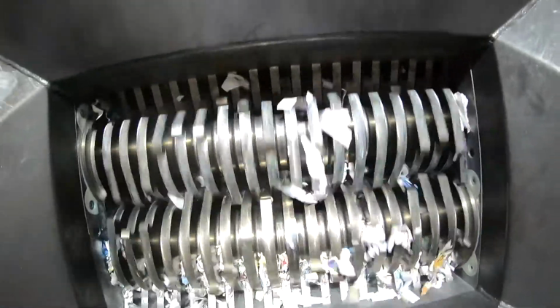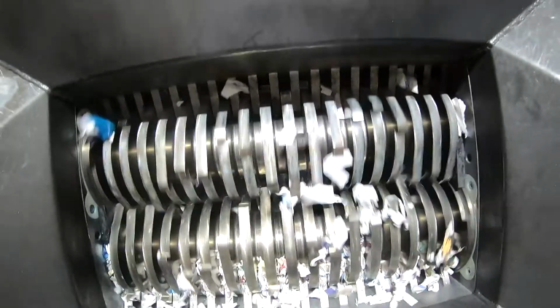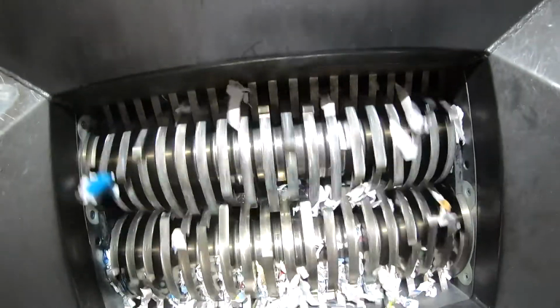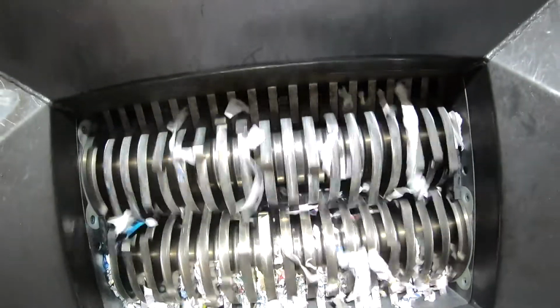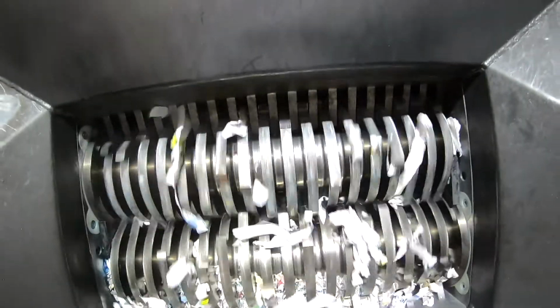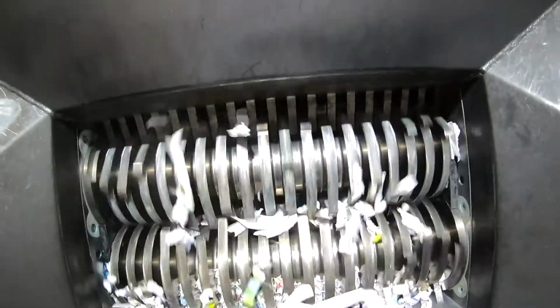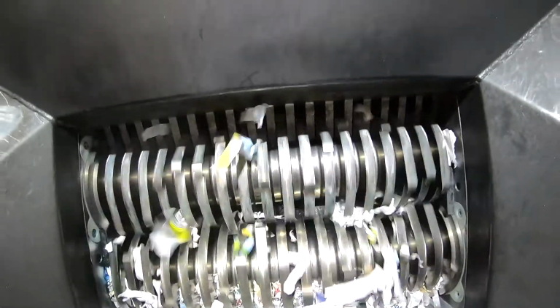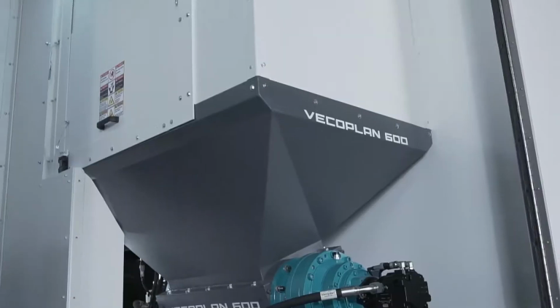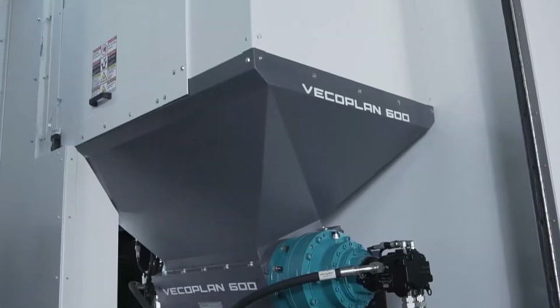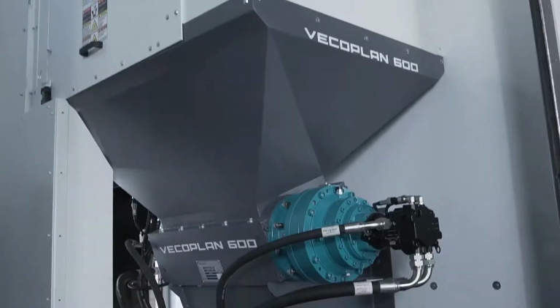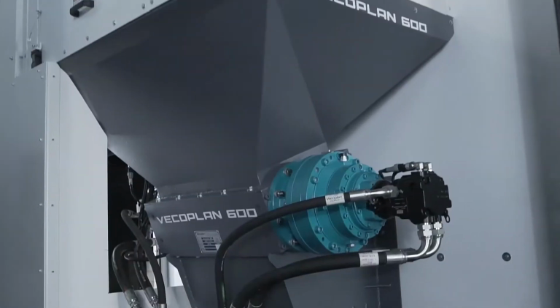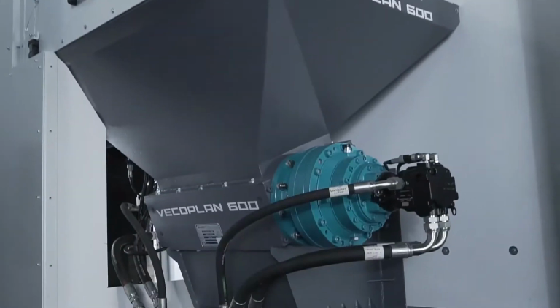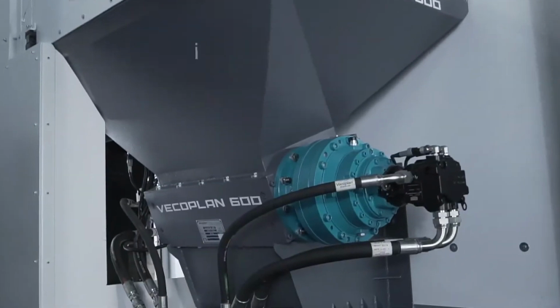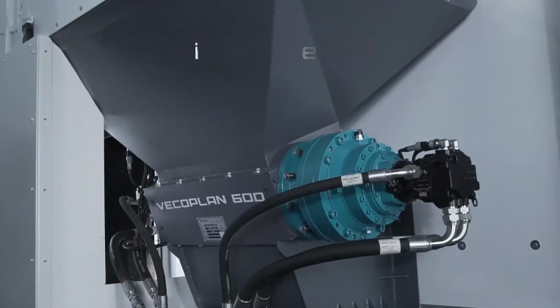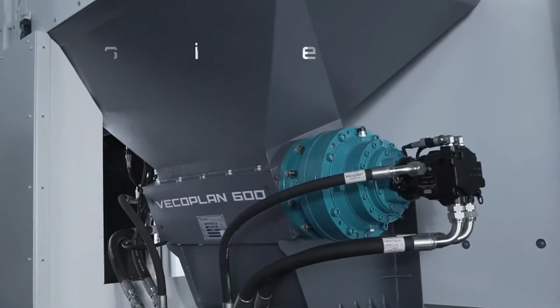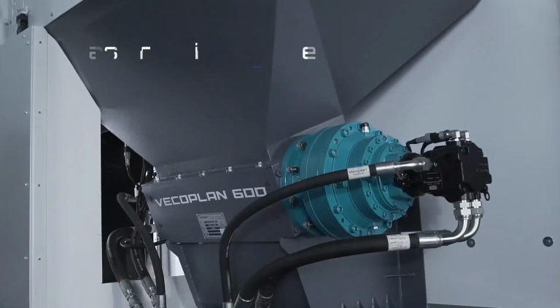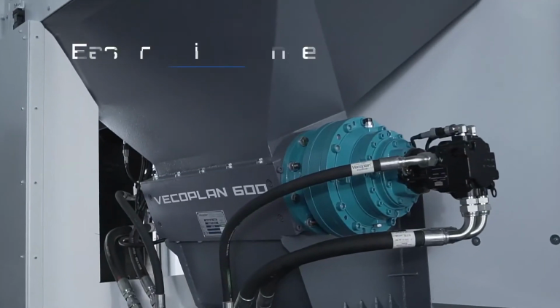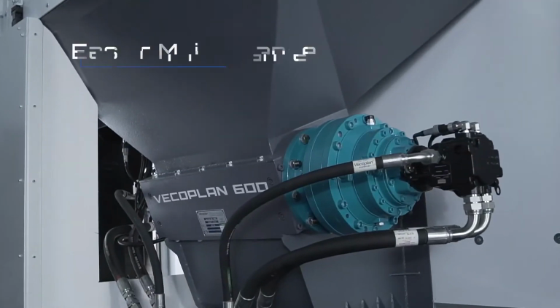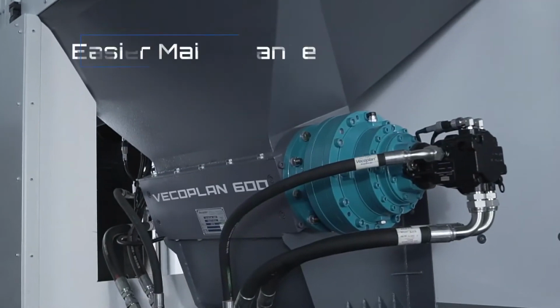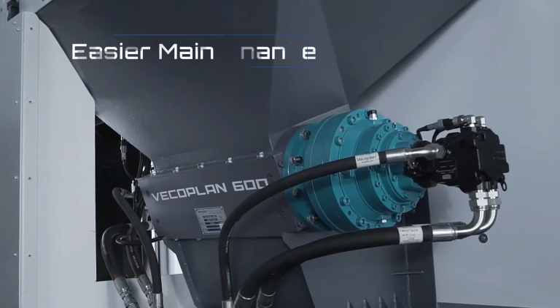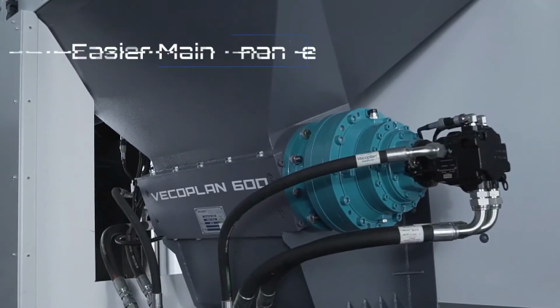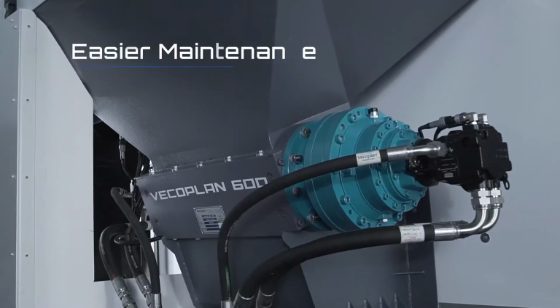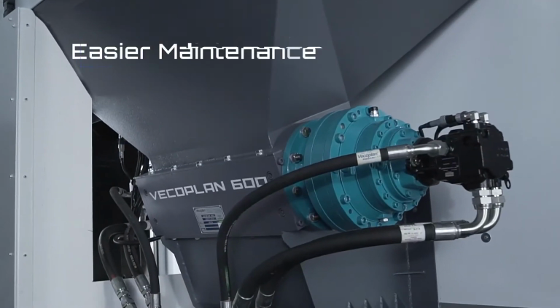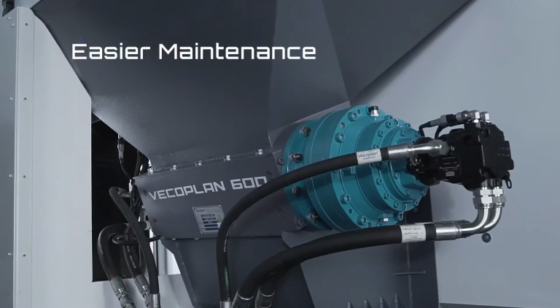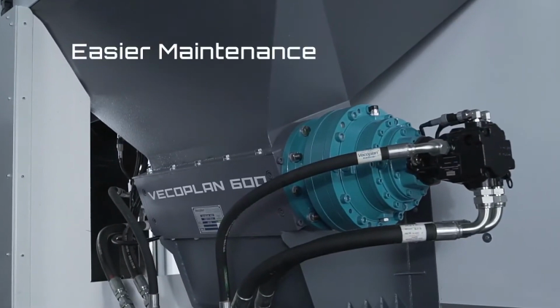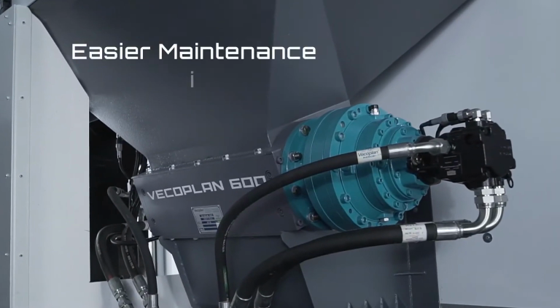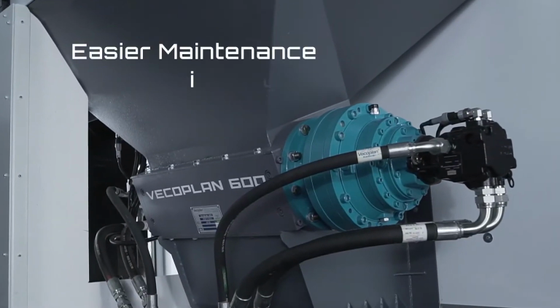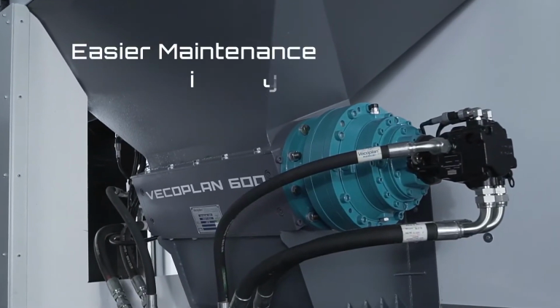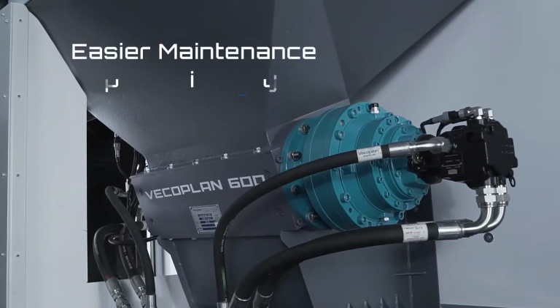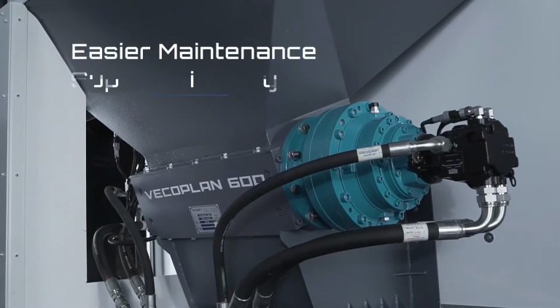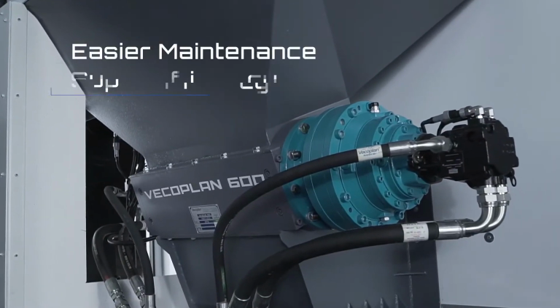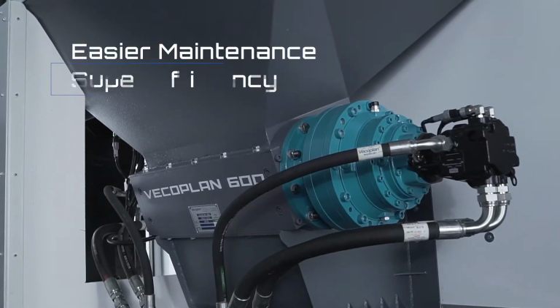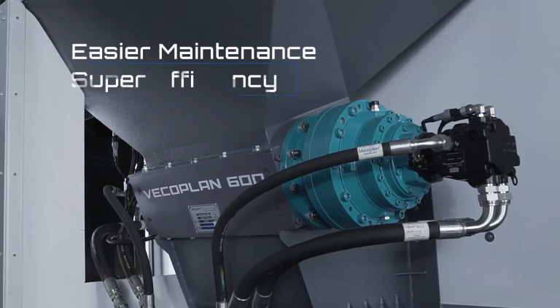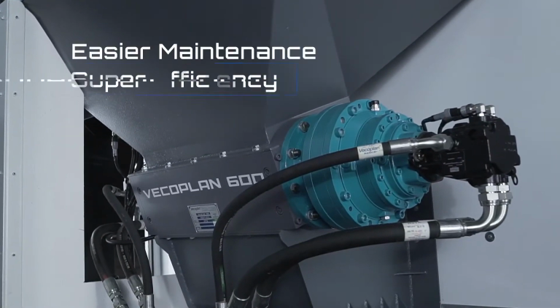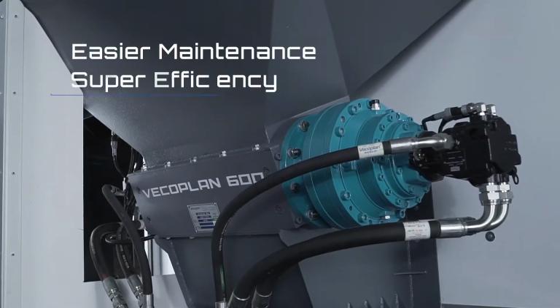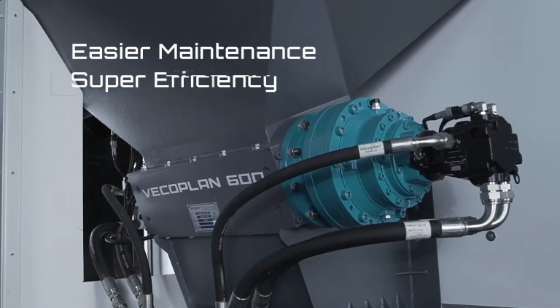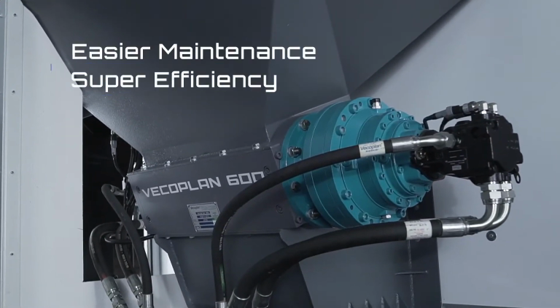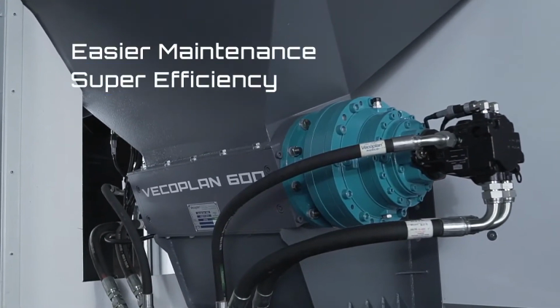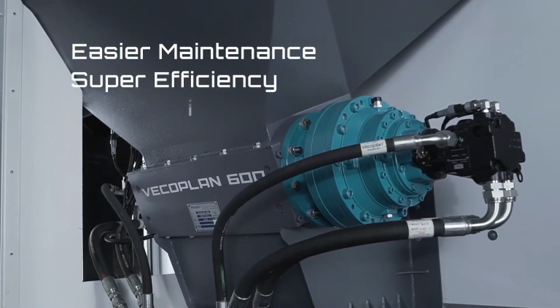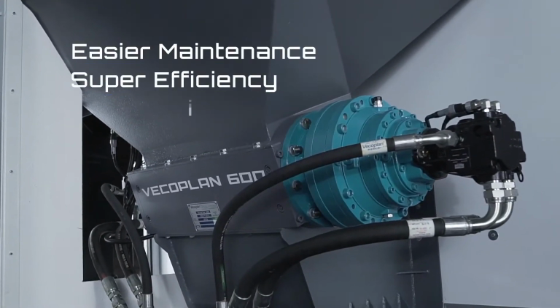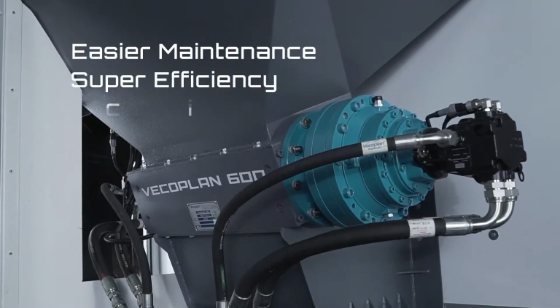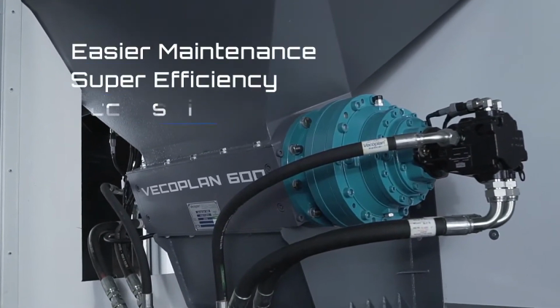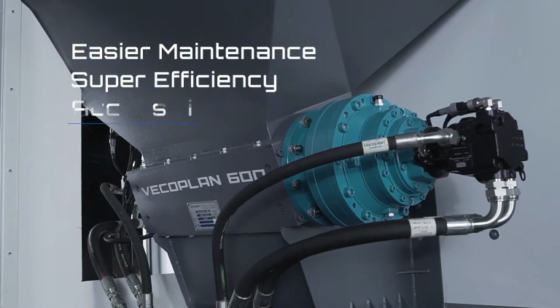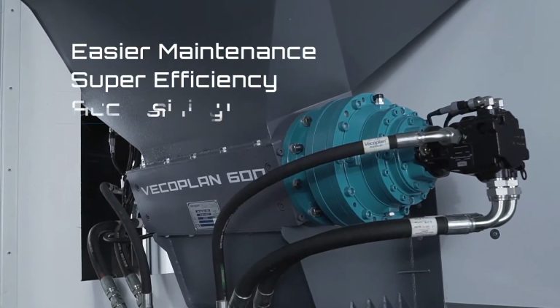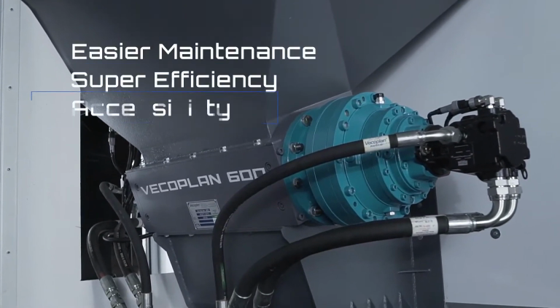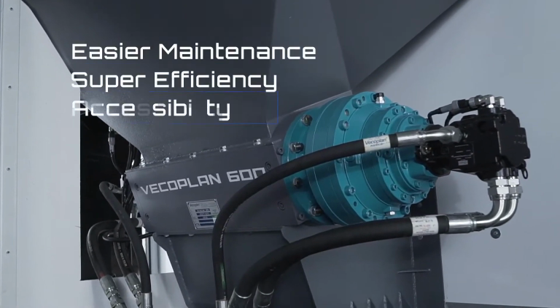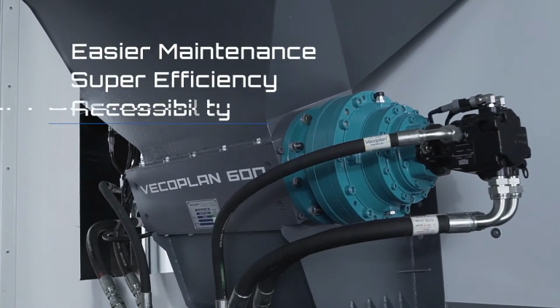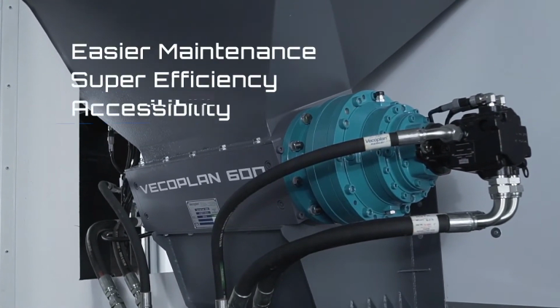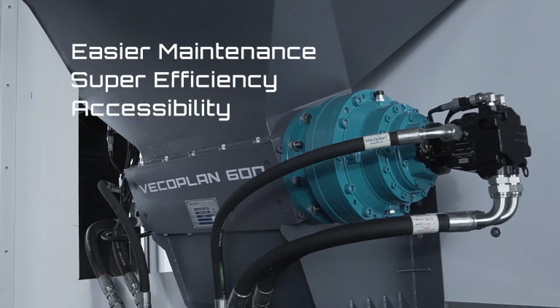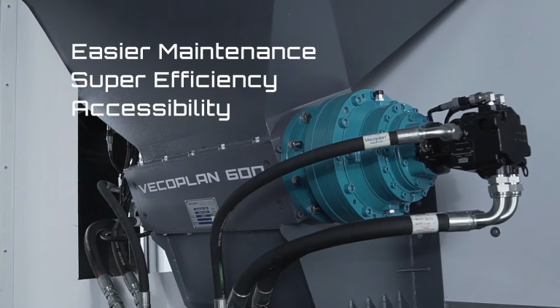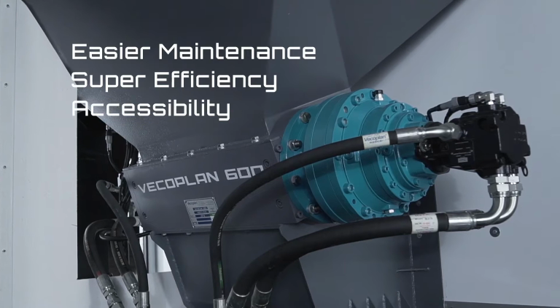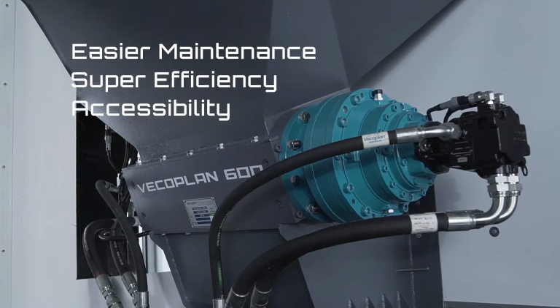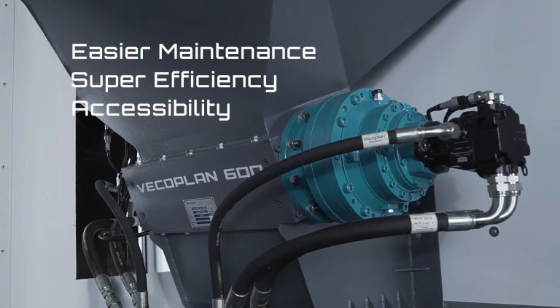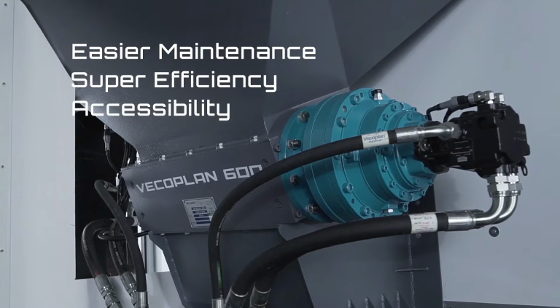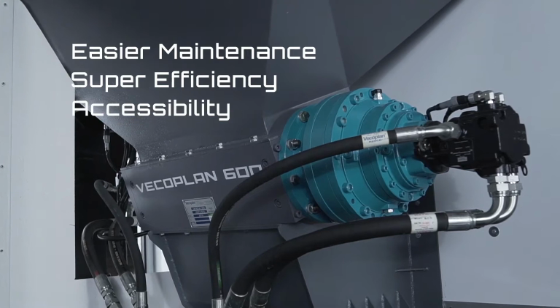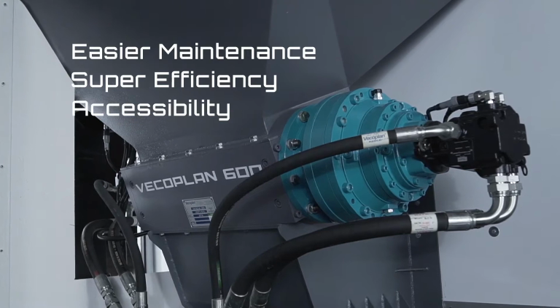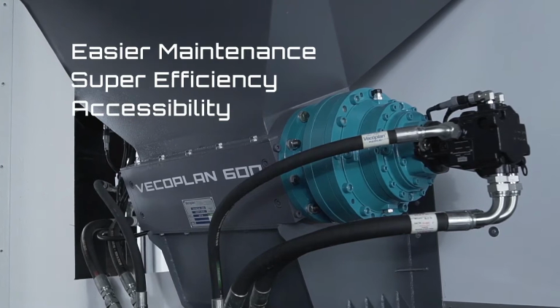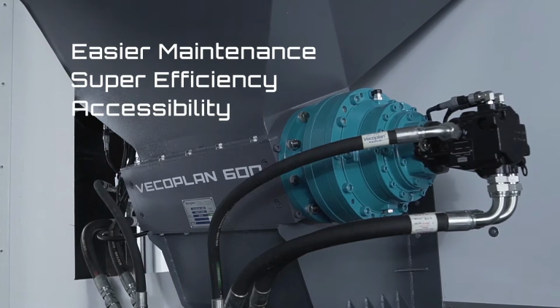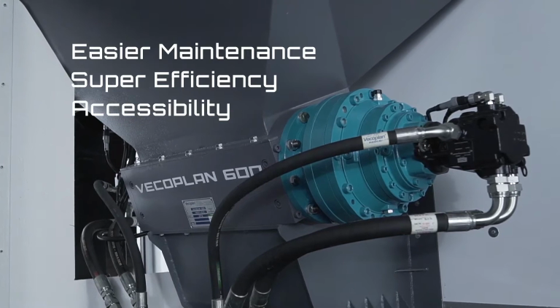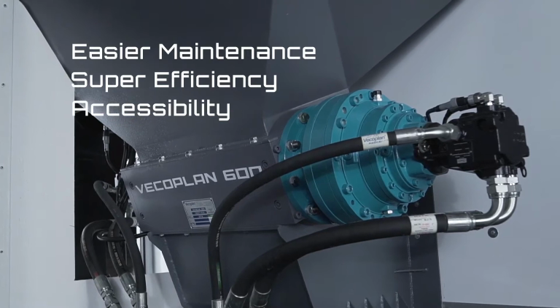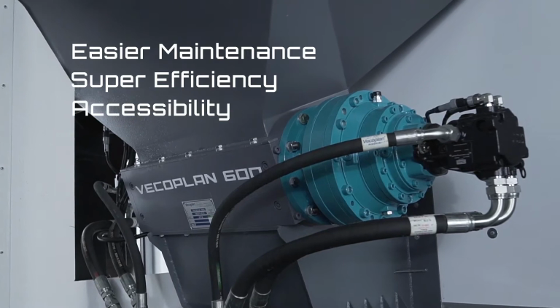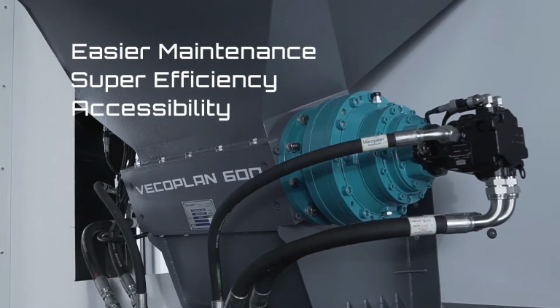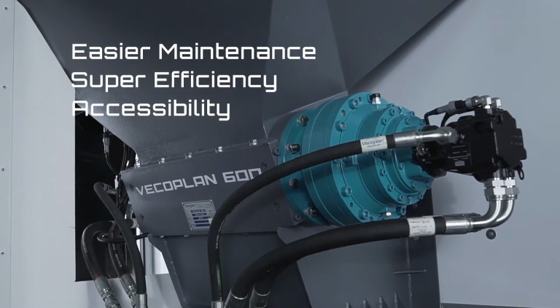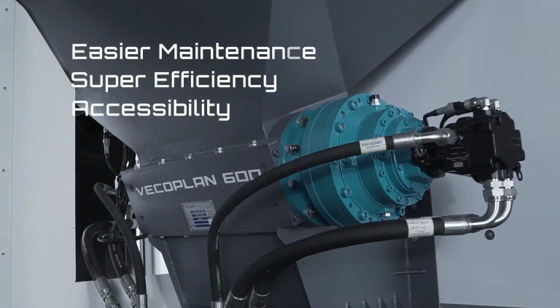A hydrostatic hydraulic system equals easier maintenance, super efficiency, and the all-important accessibility.